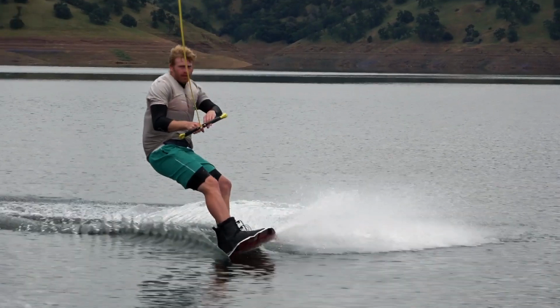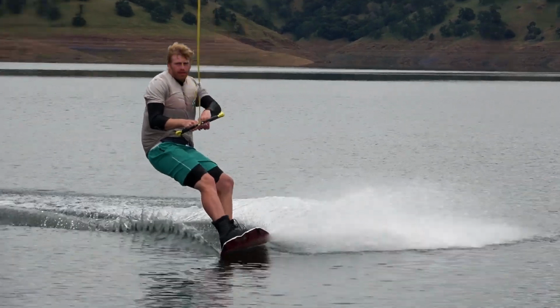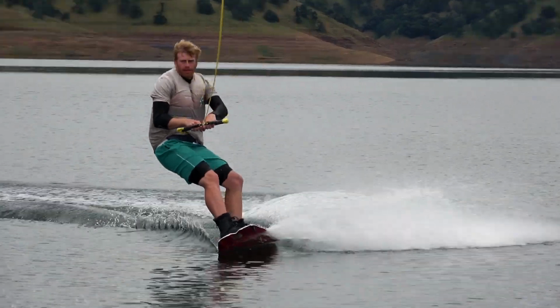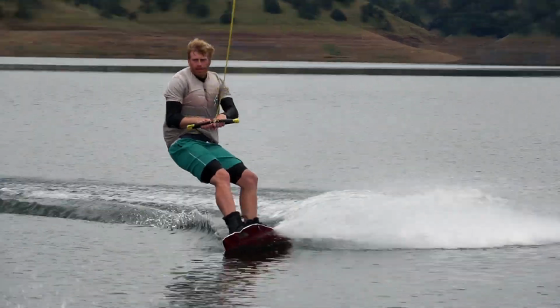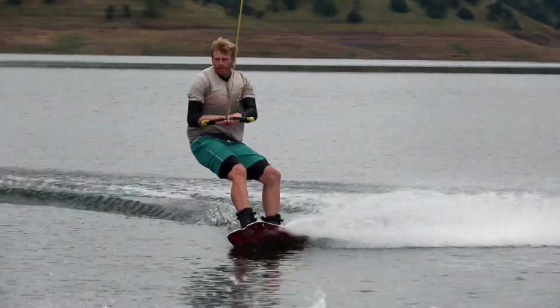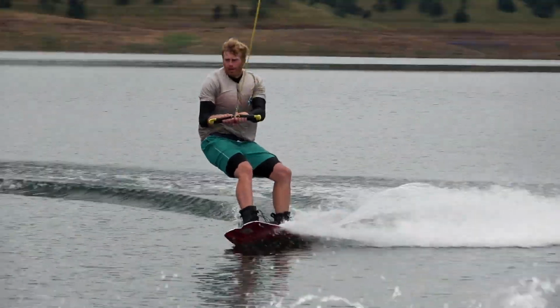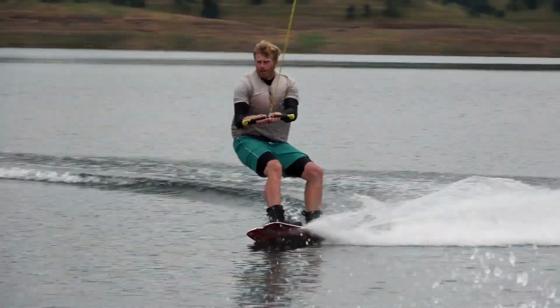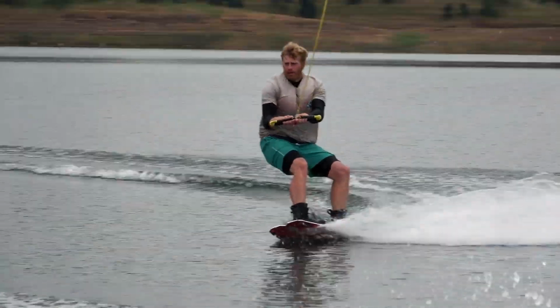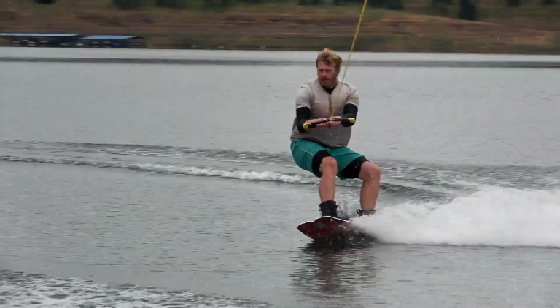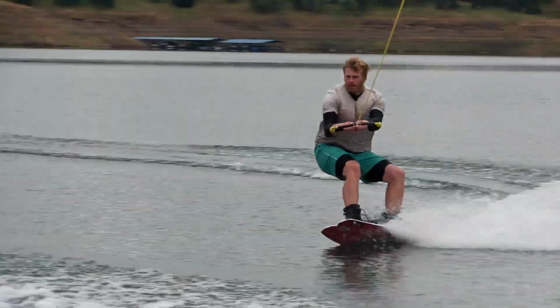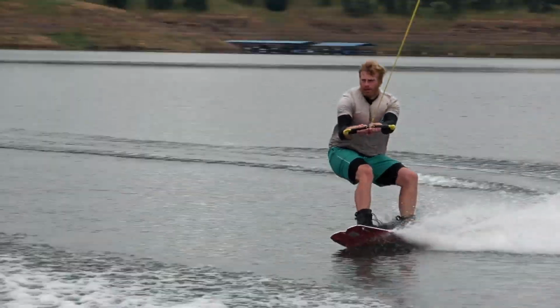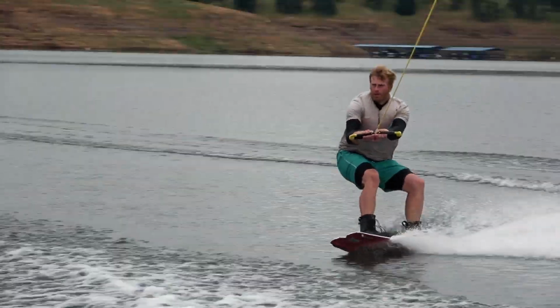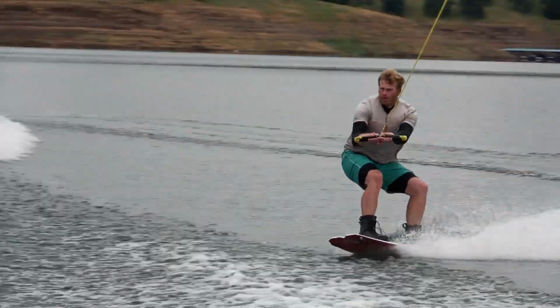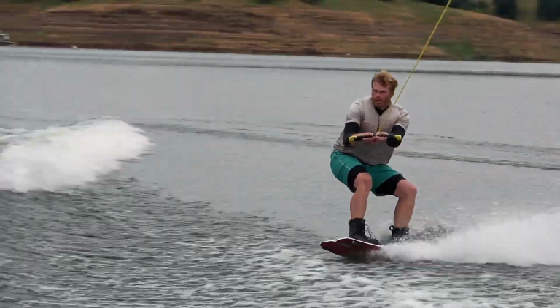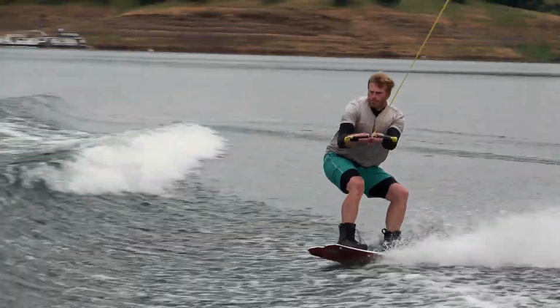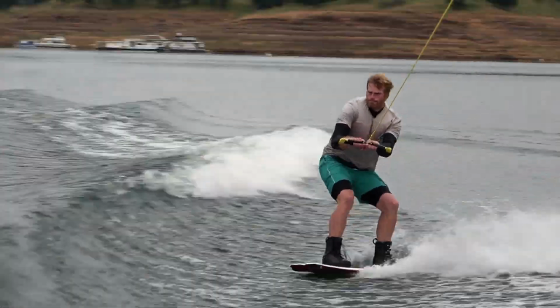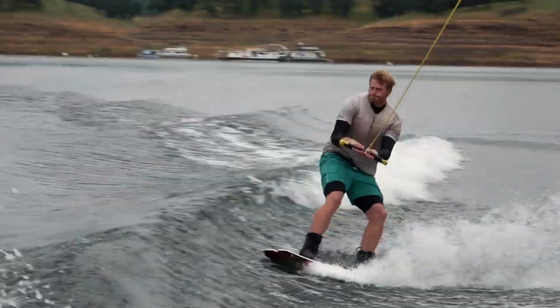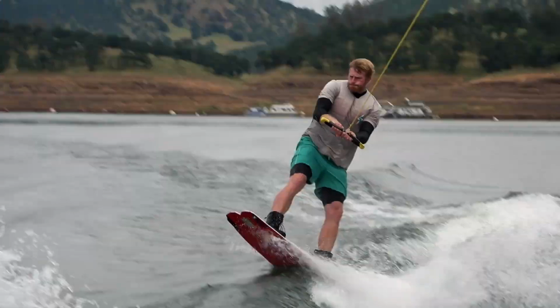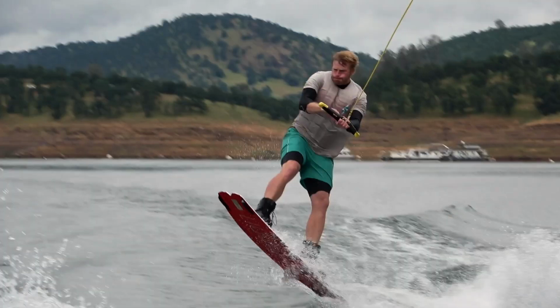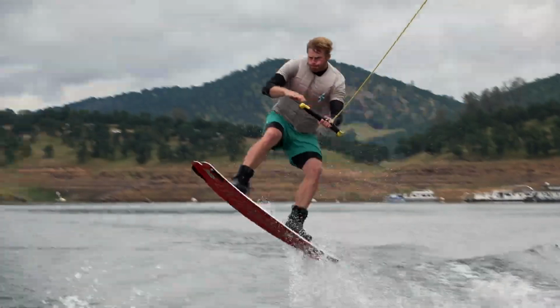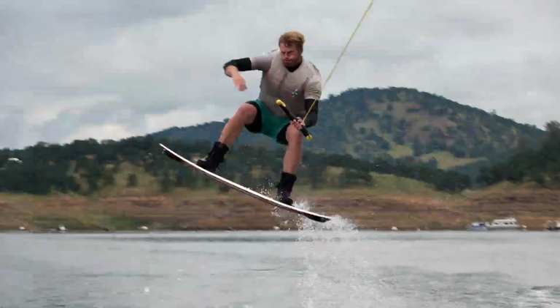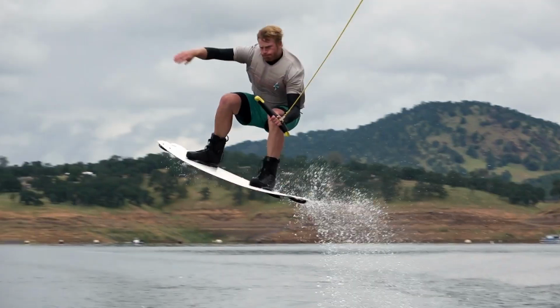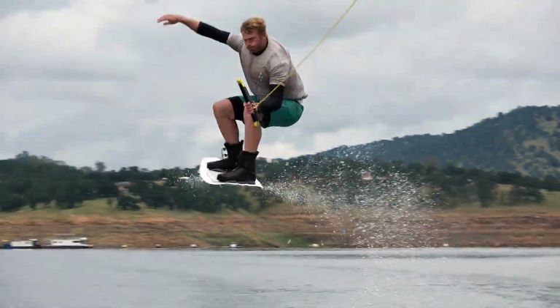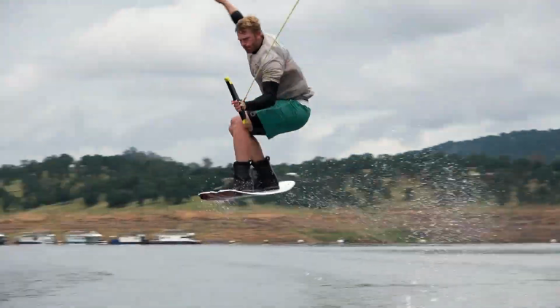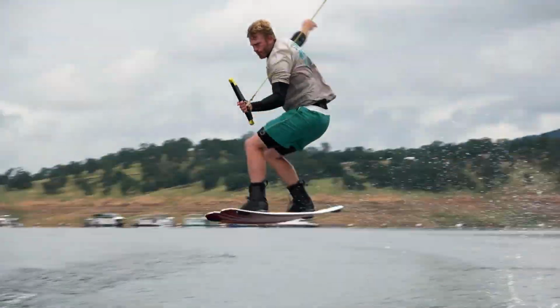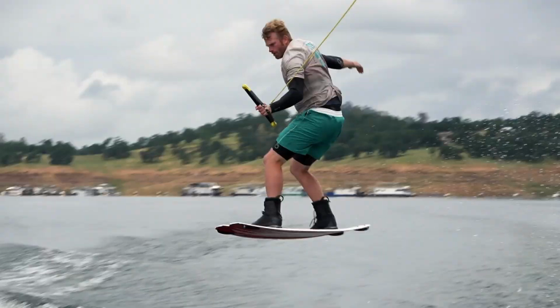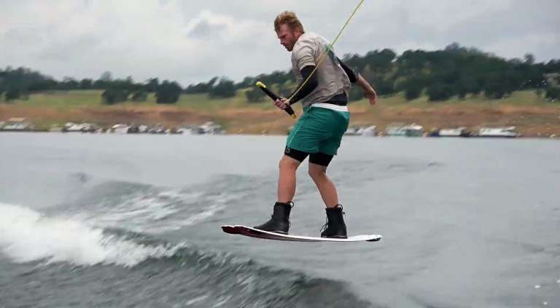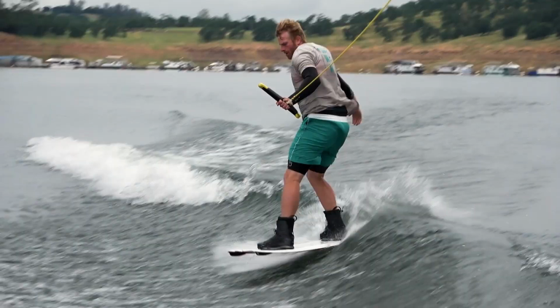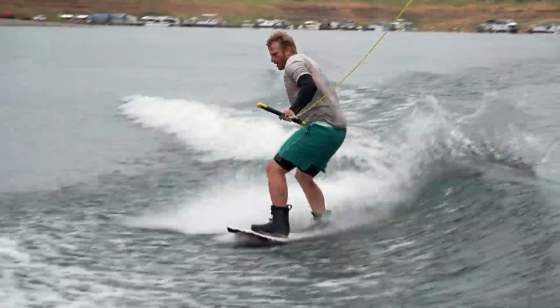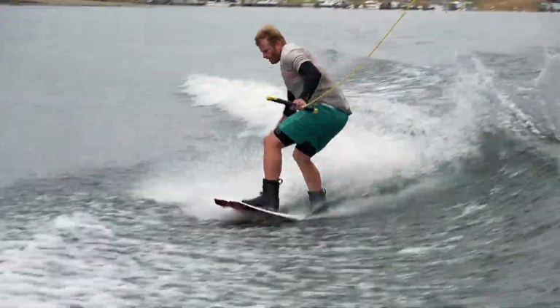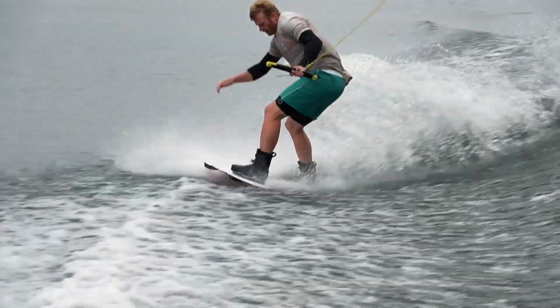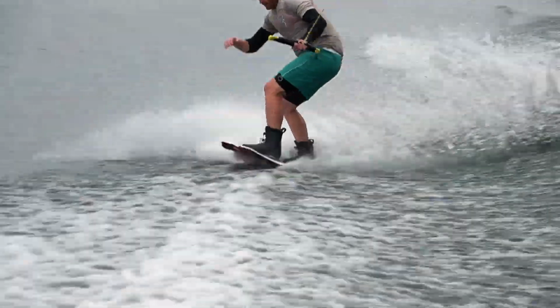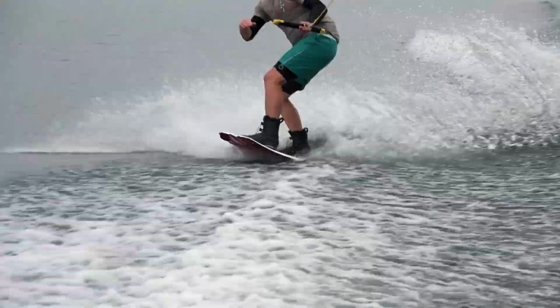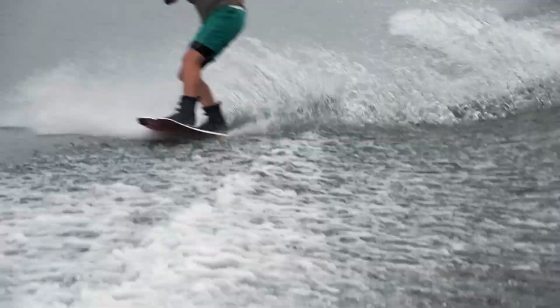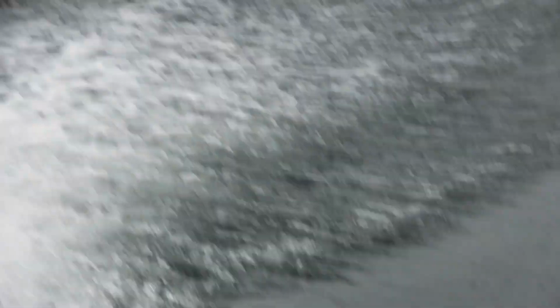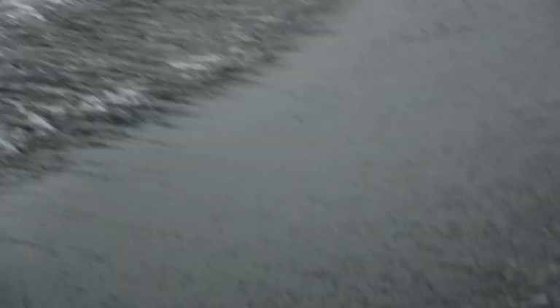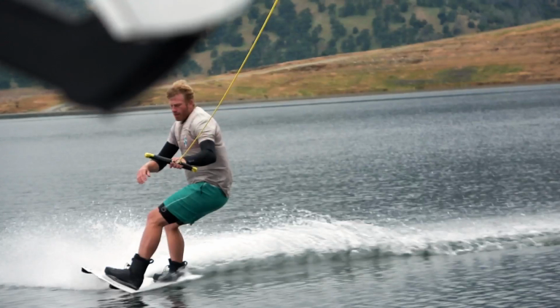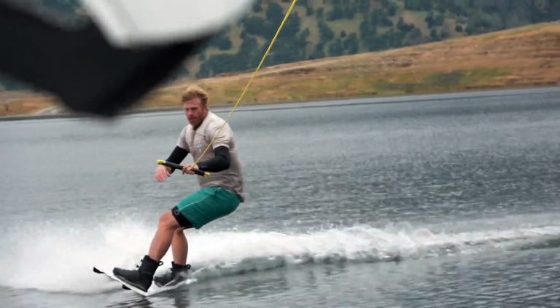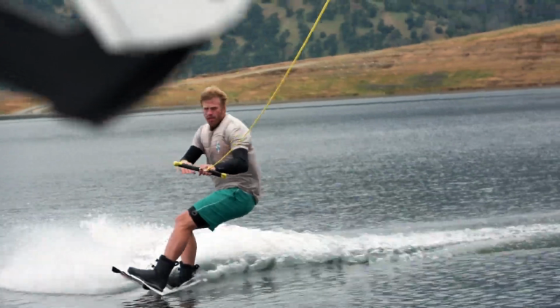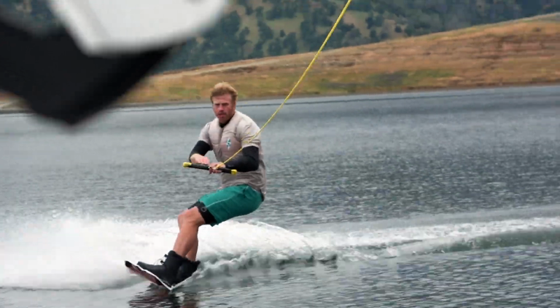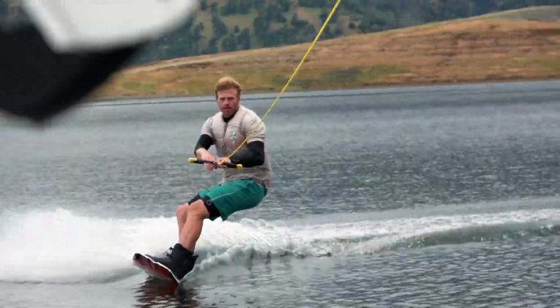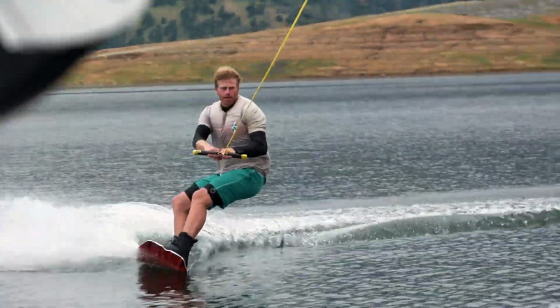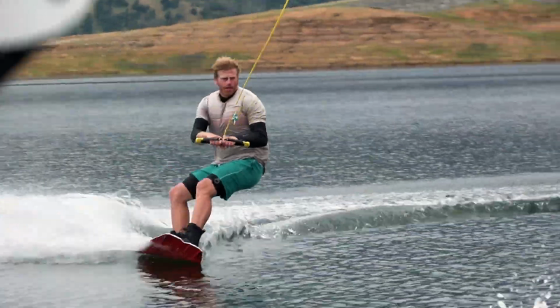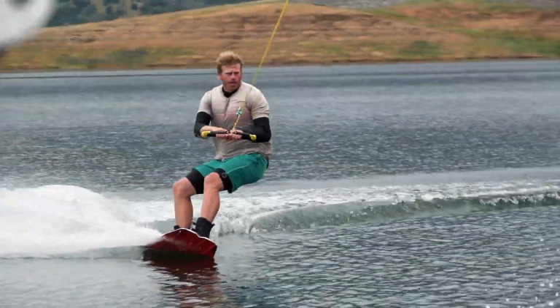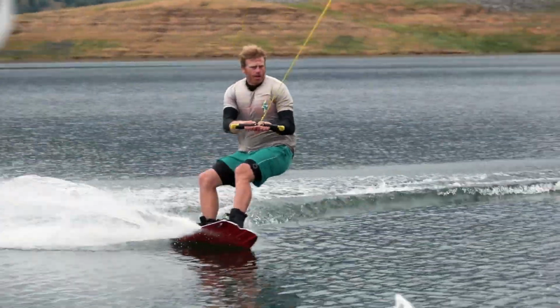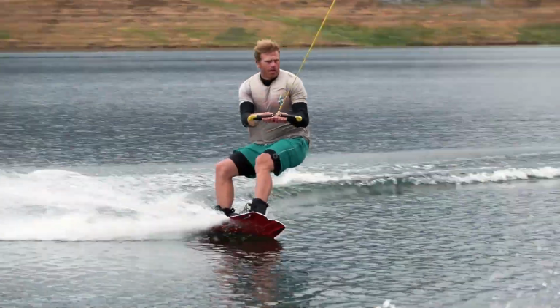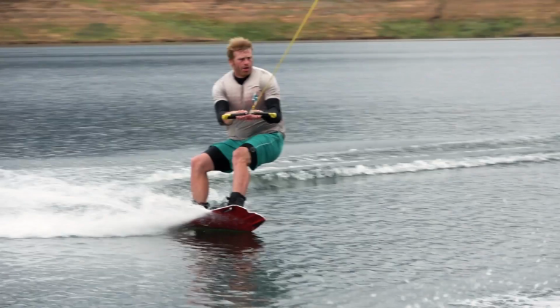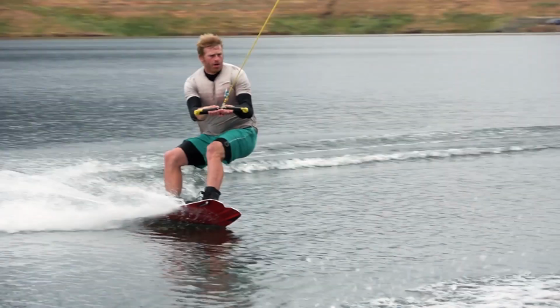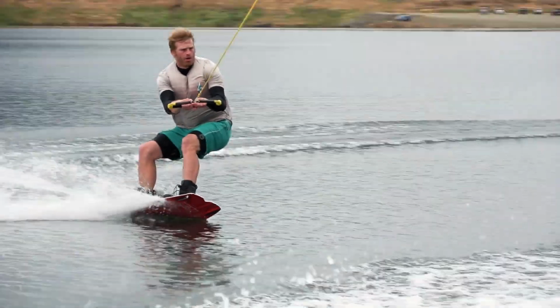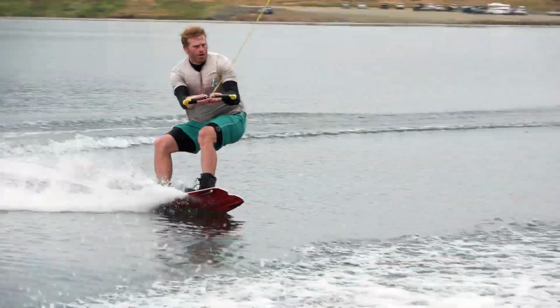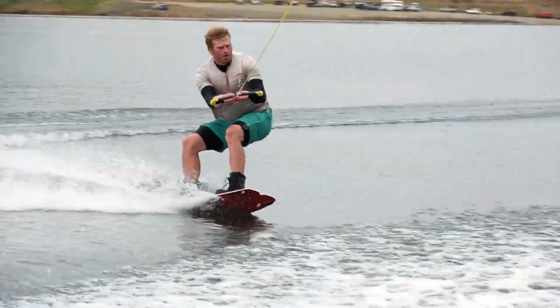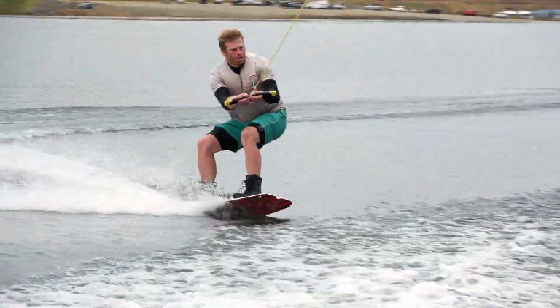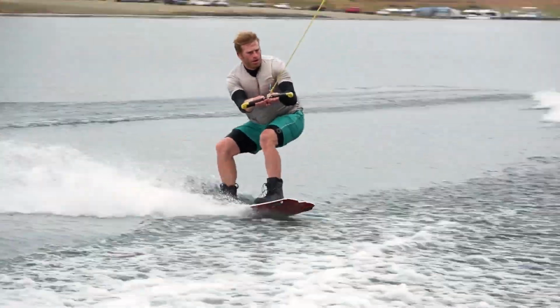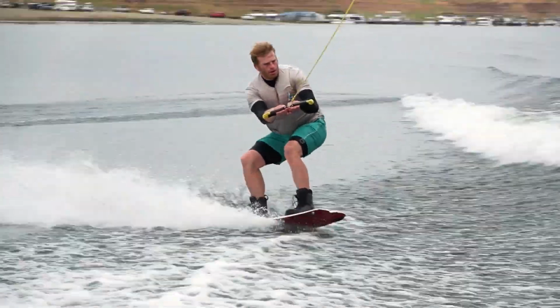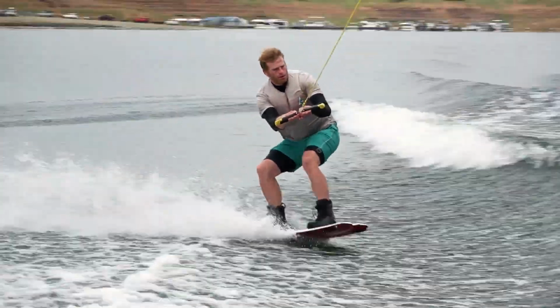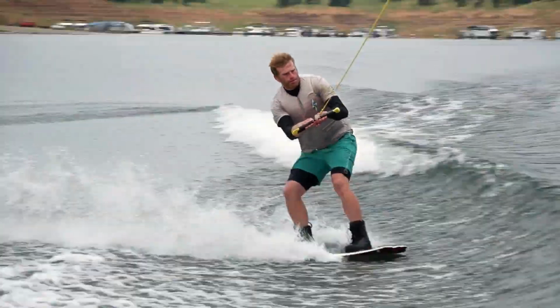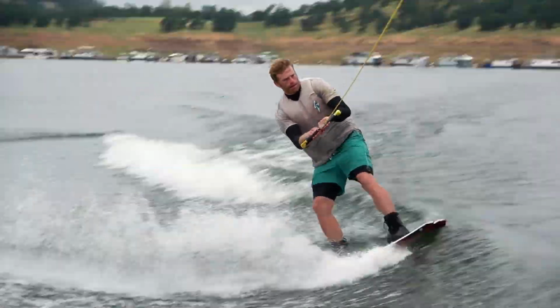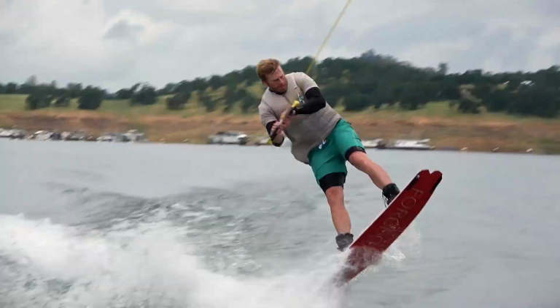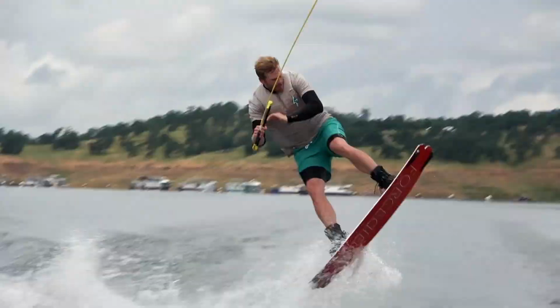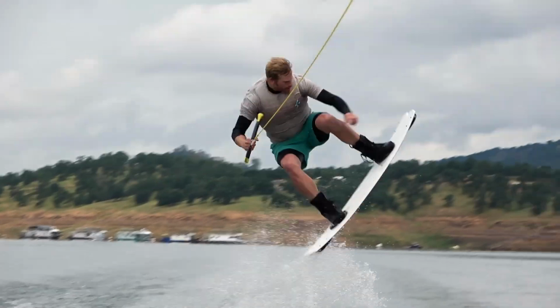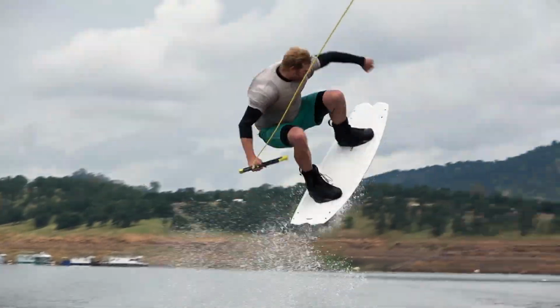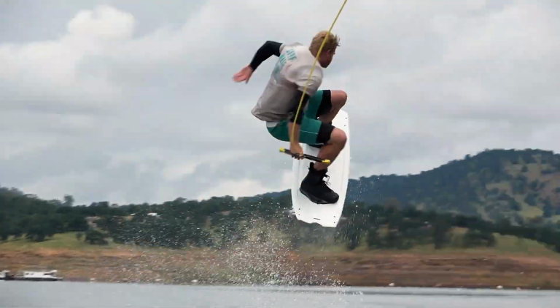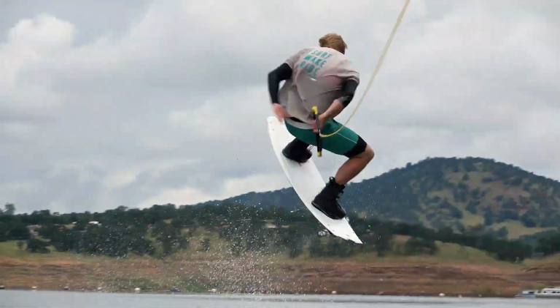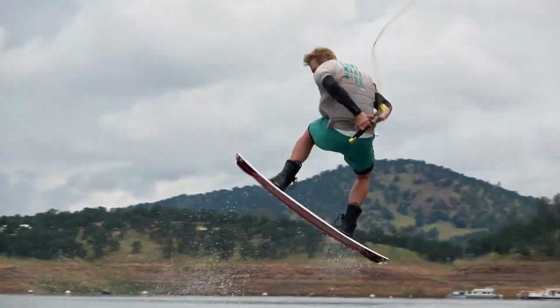This boat was really fun to wakeboard on. The wake has a really nice transition on it, which is good for takeoffs and for landings.